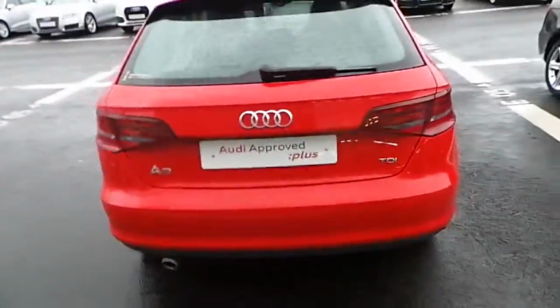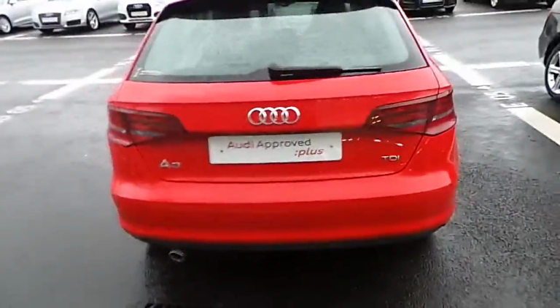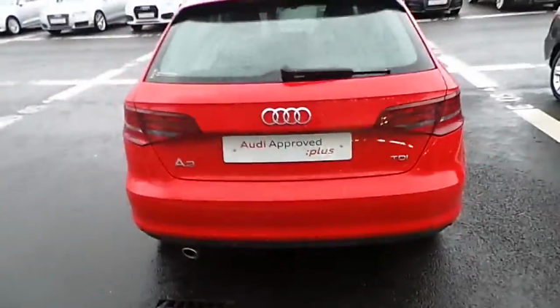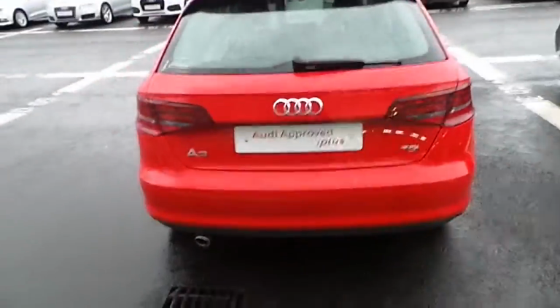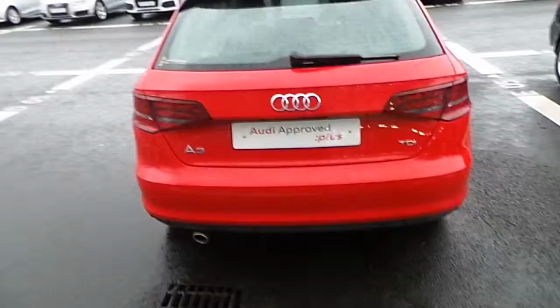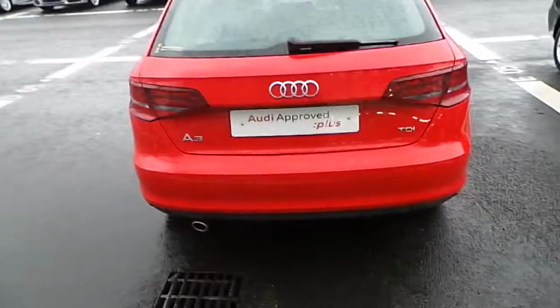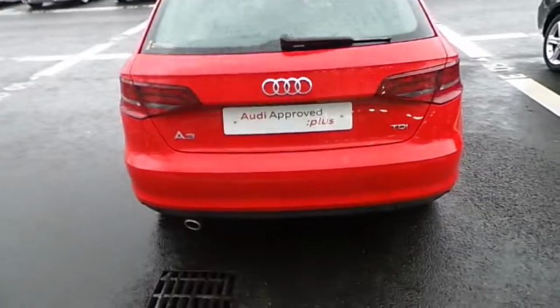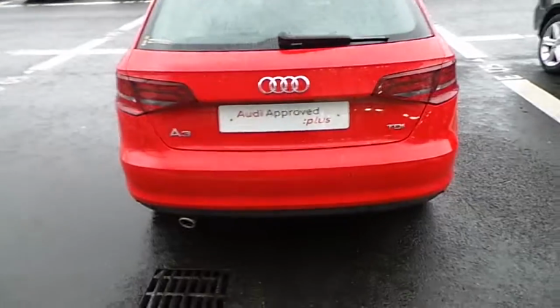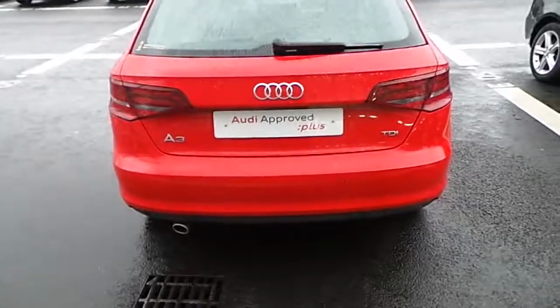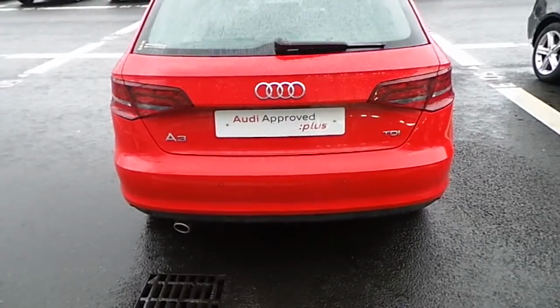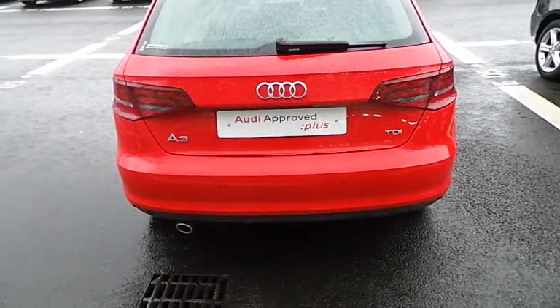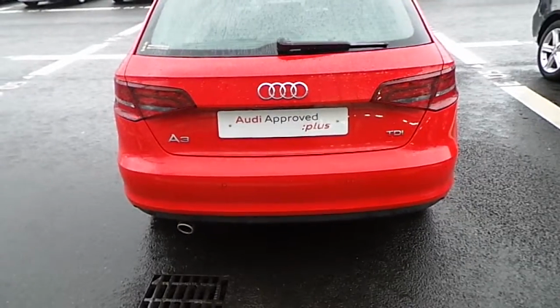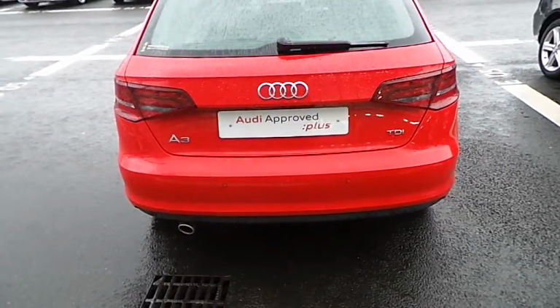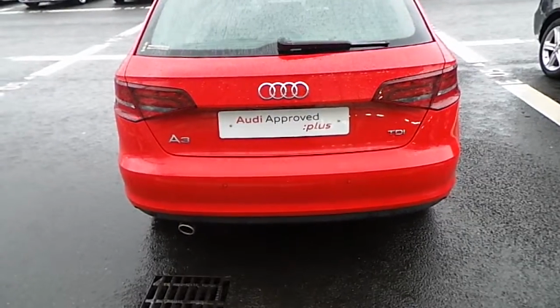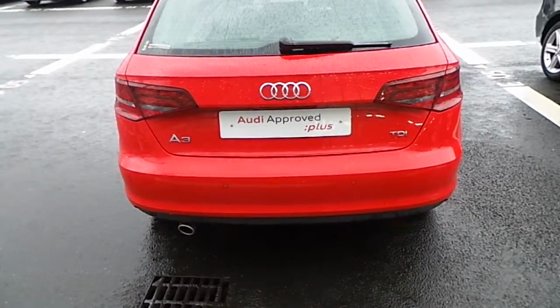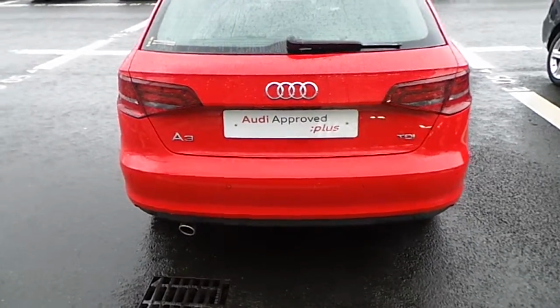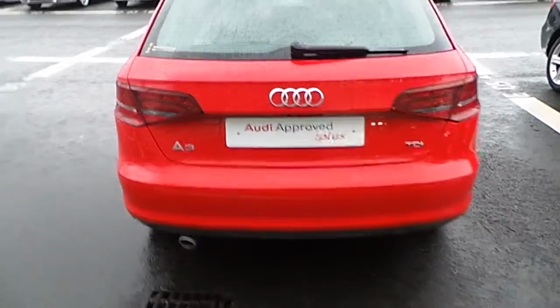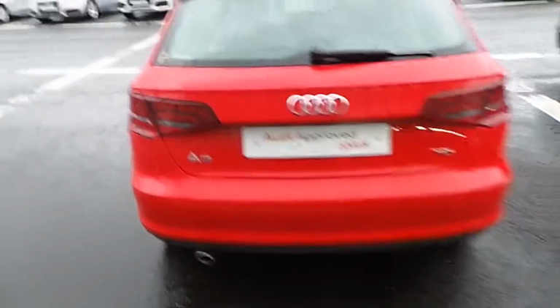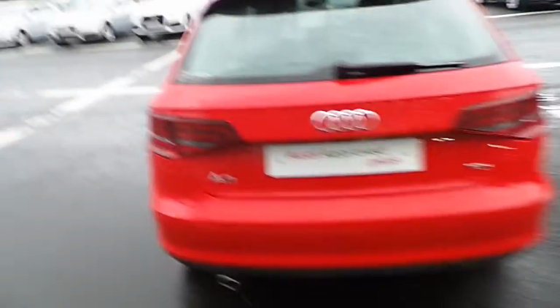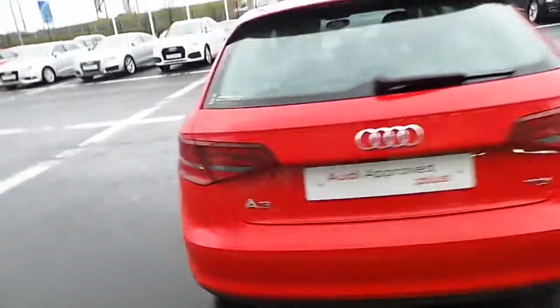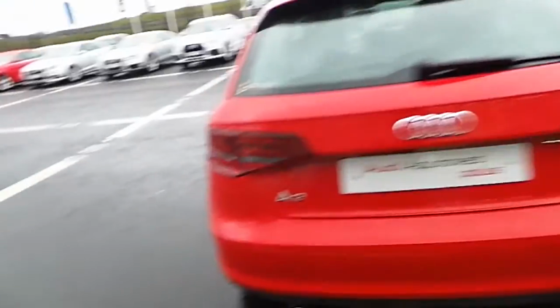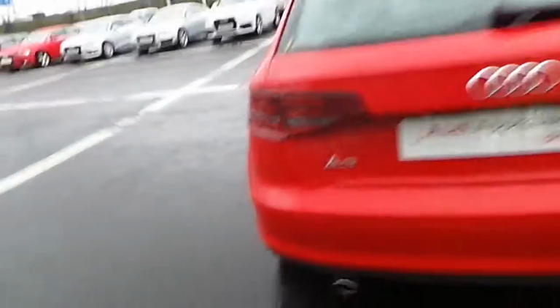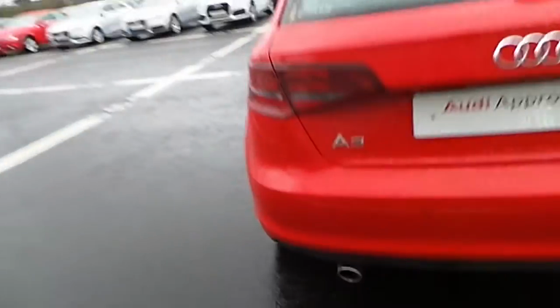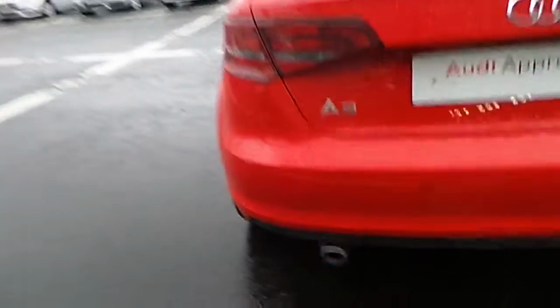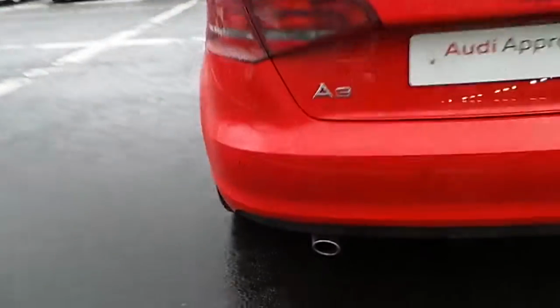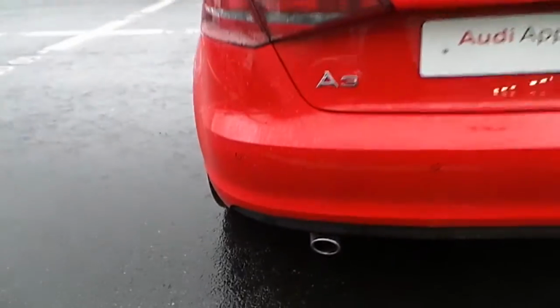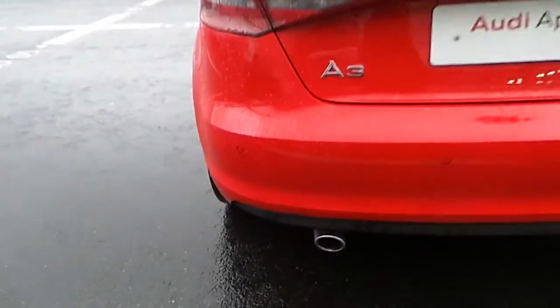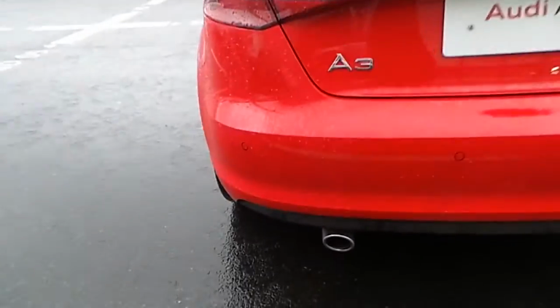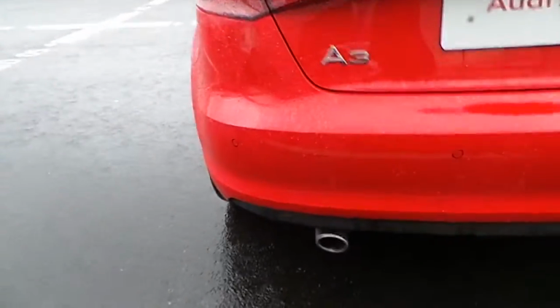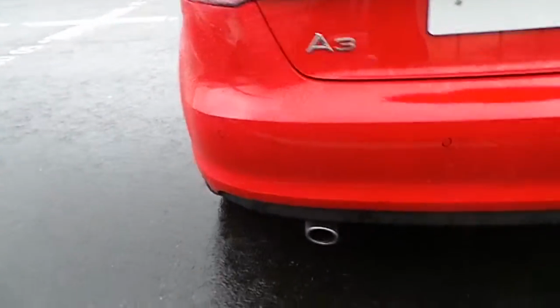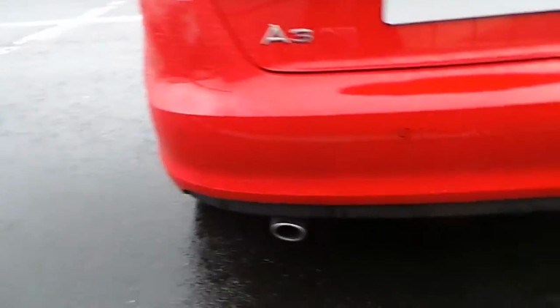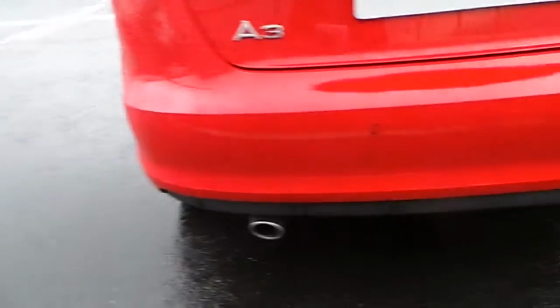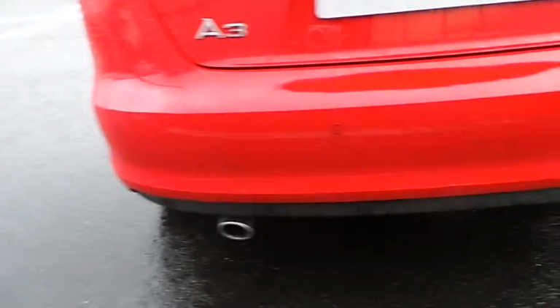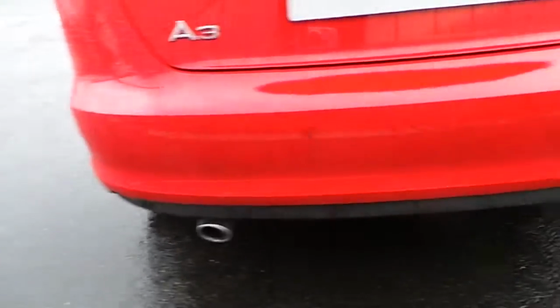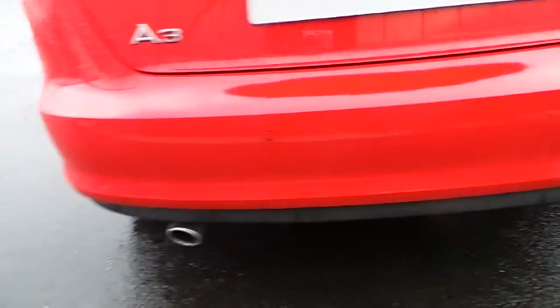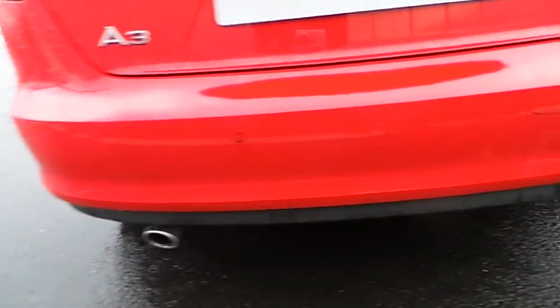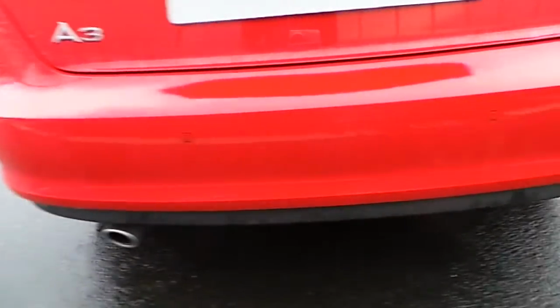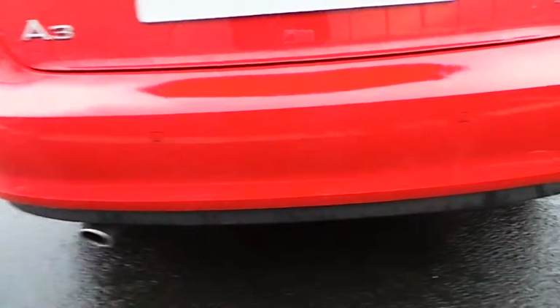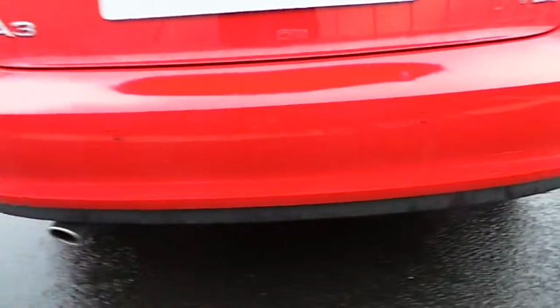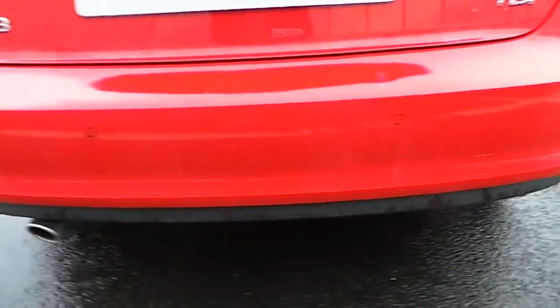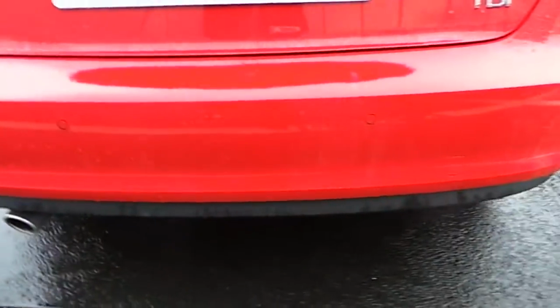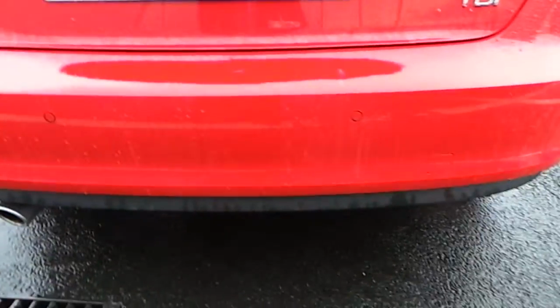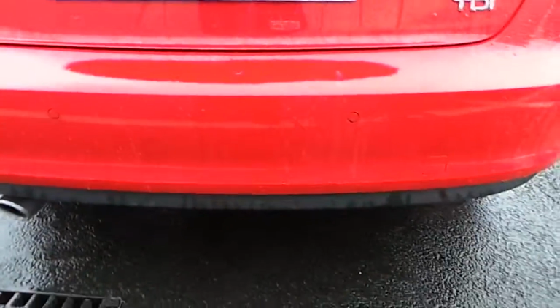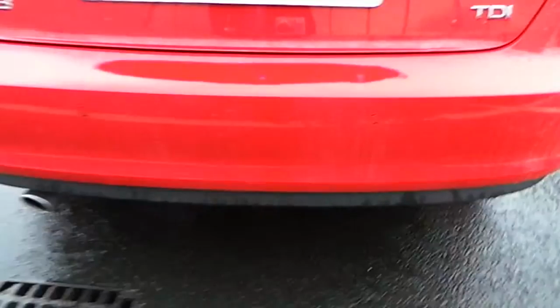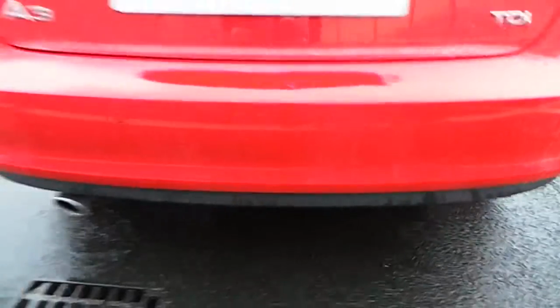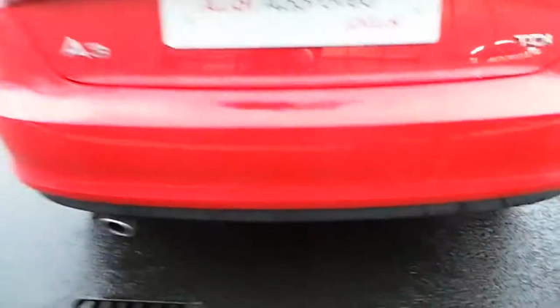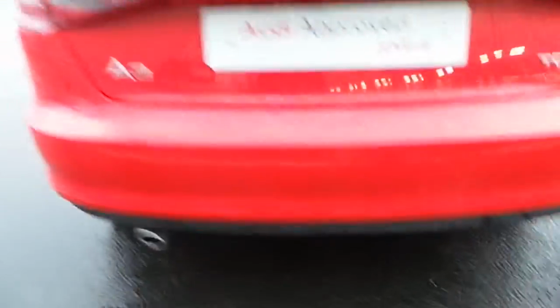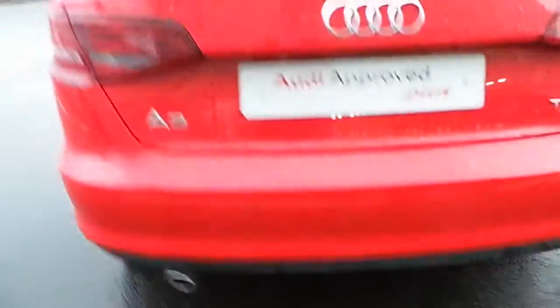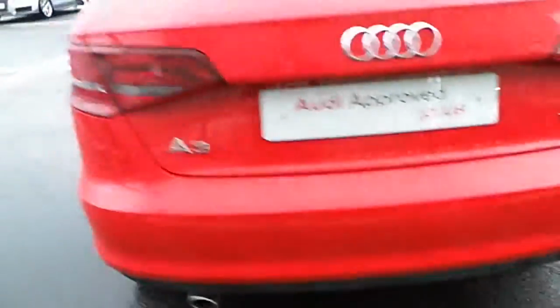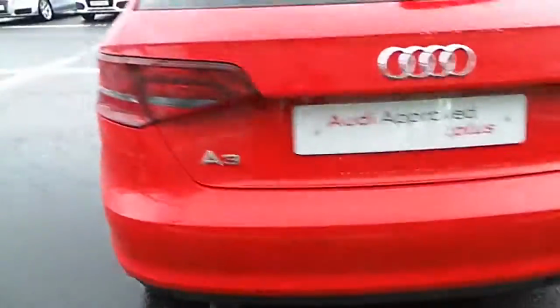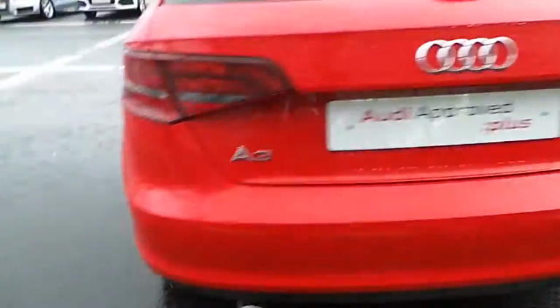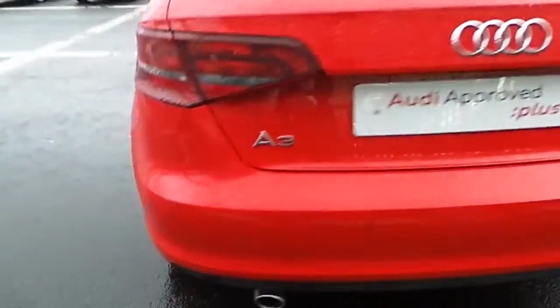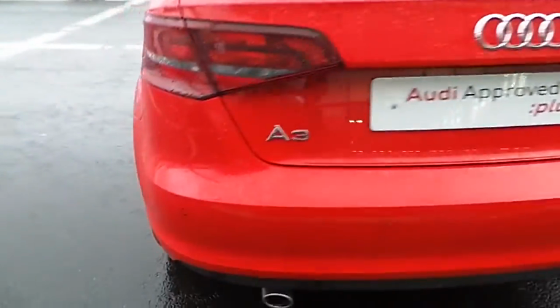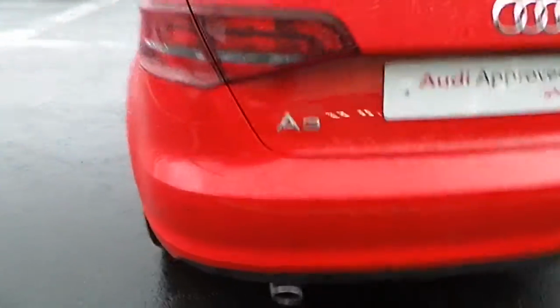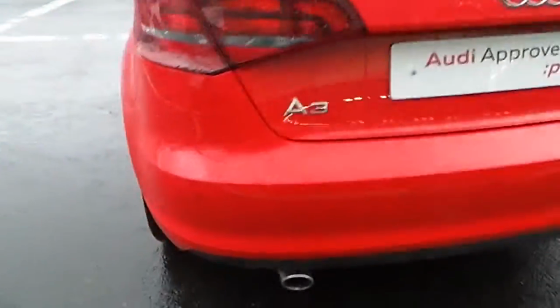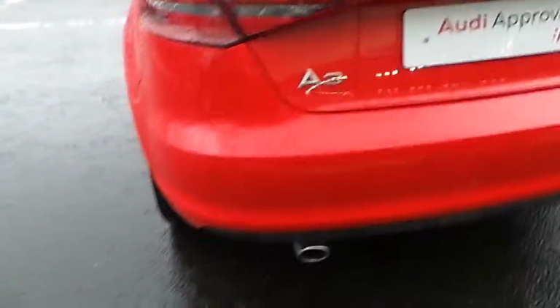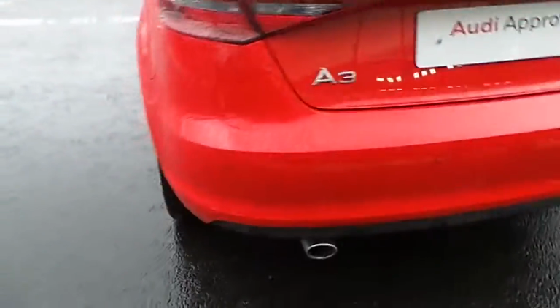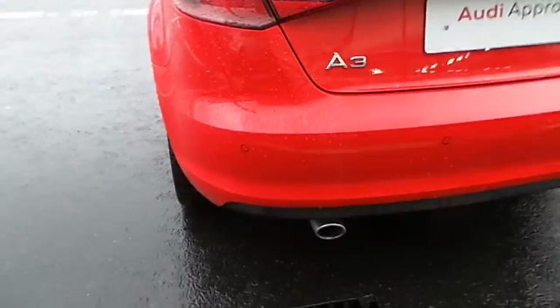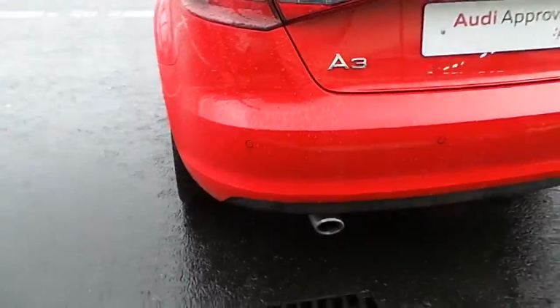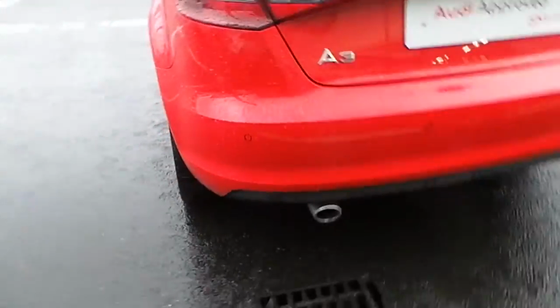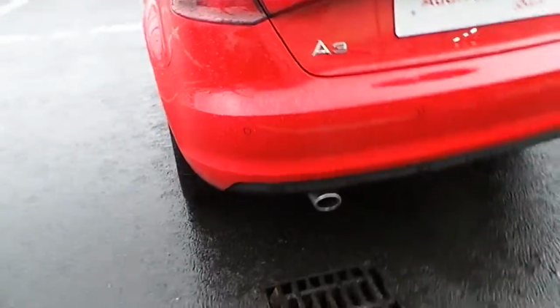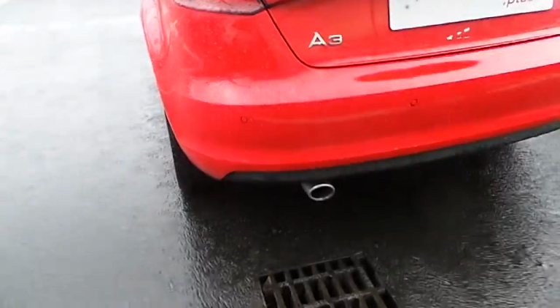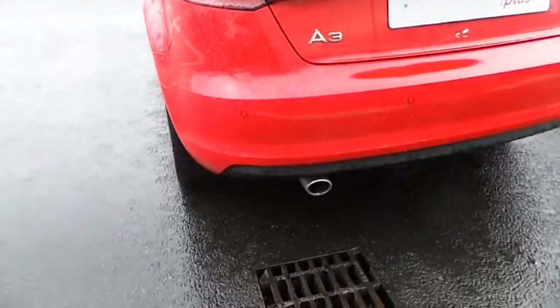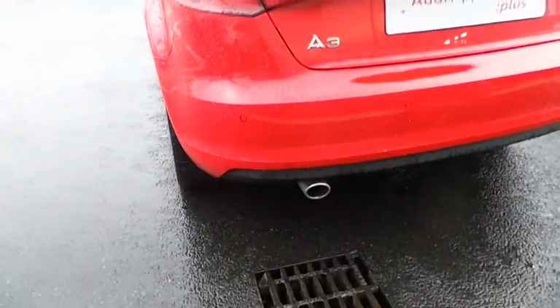Here at the rear of the vehicle we have your rear brake lights. Along the back bumper are your rear brake assist sensors, and the vehicle is equipped with a single chrome tip exhaust.